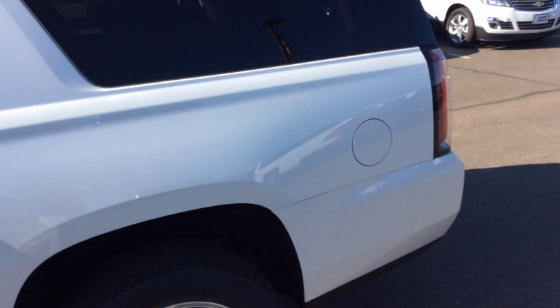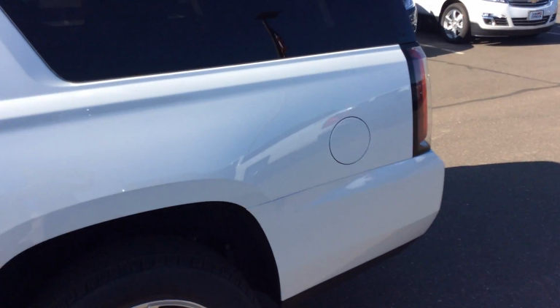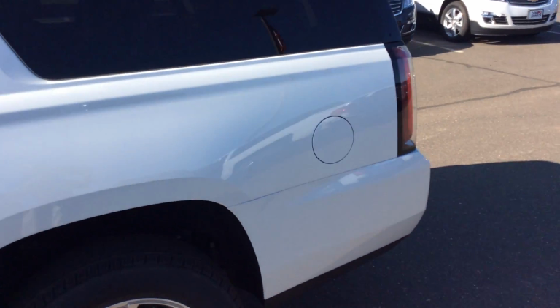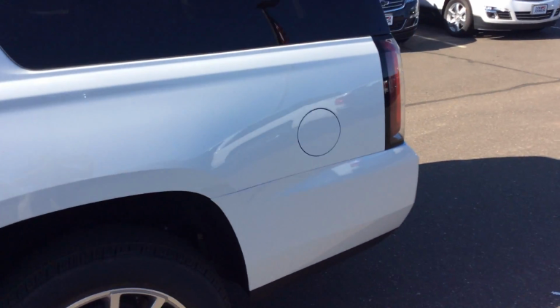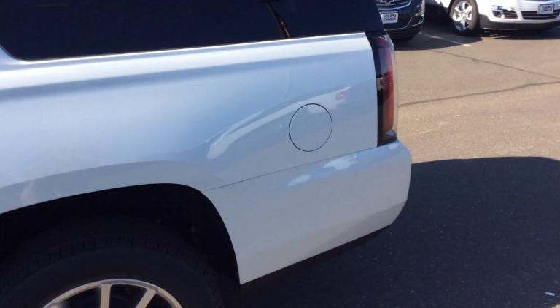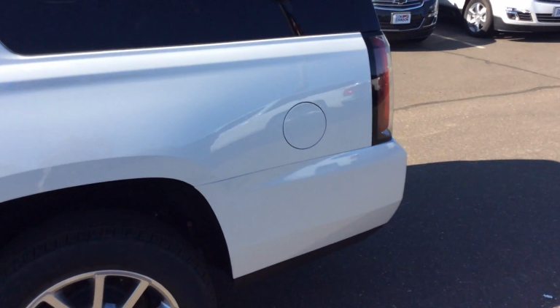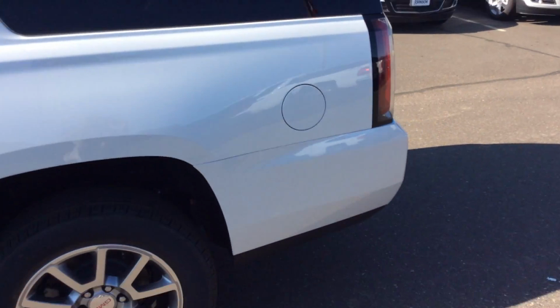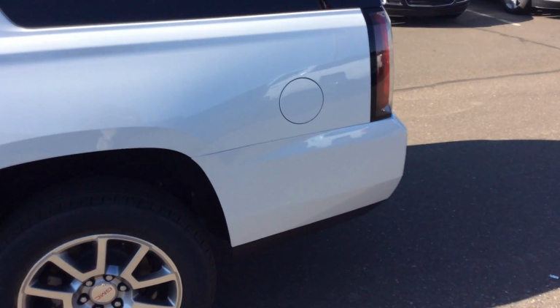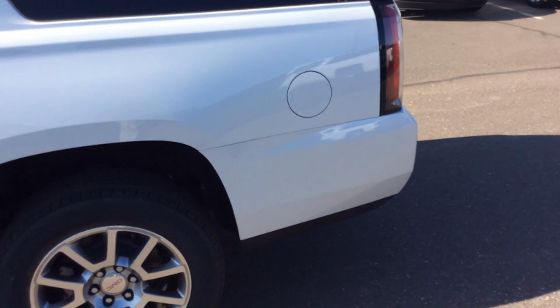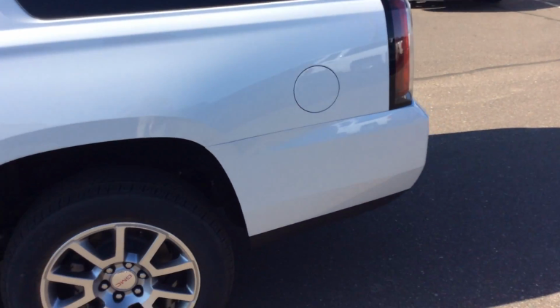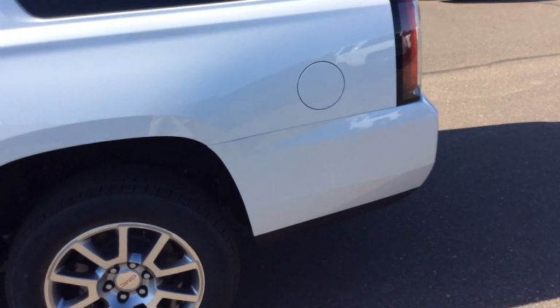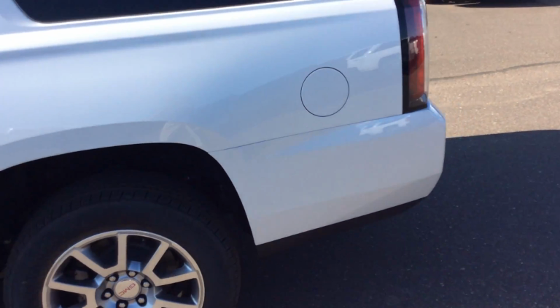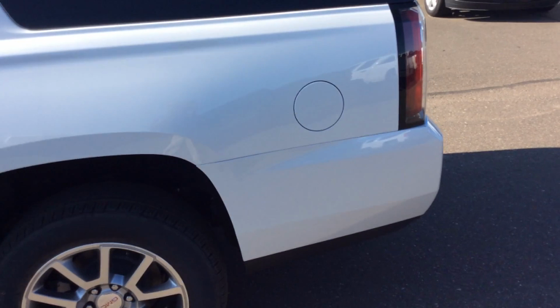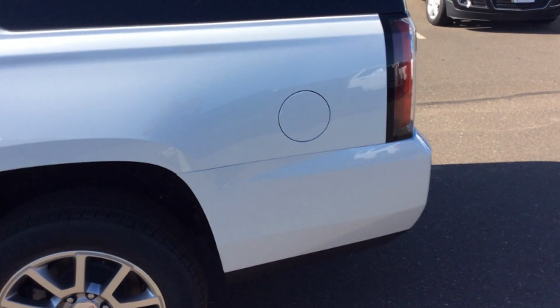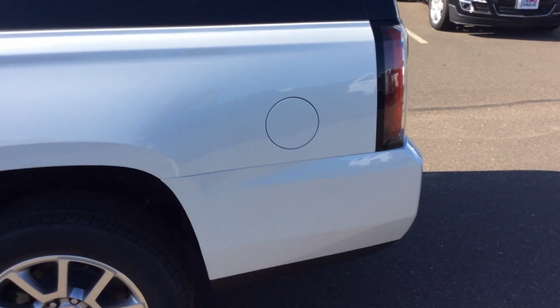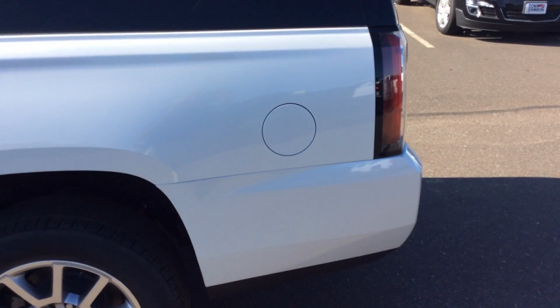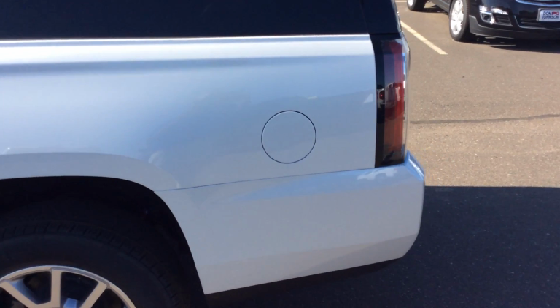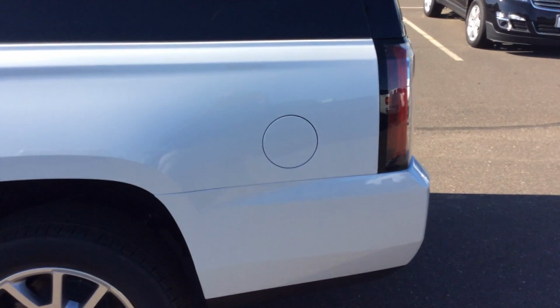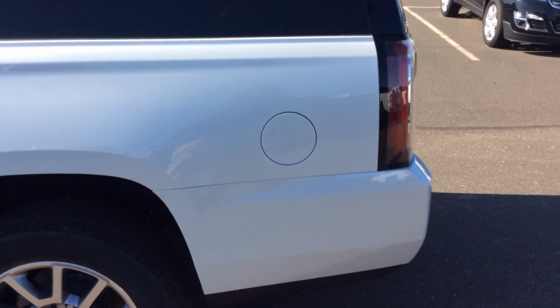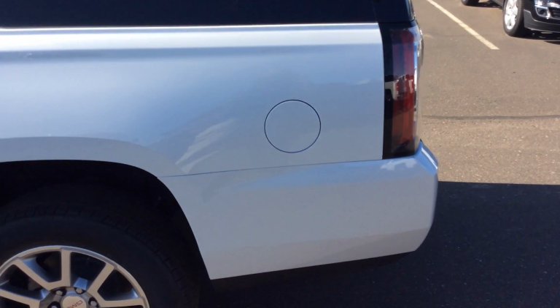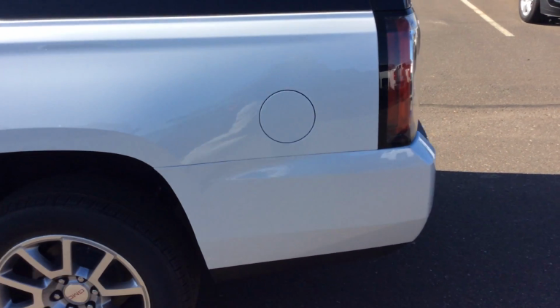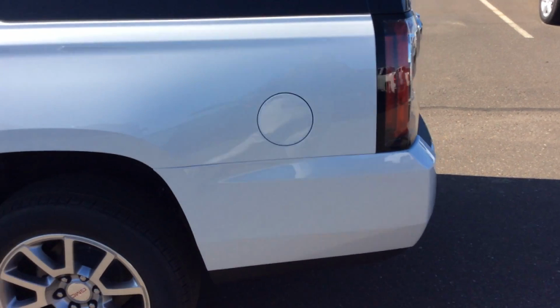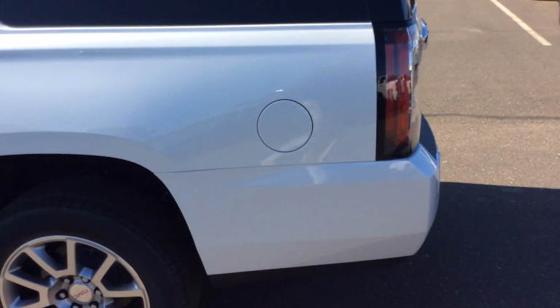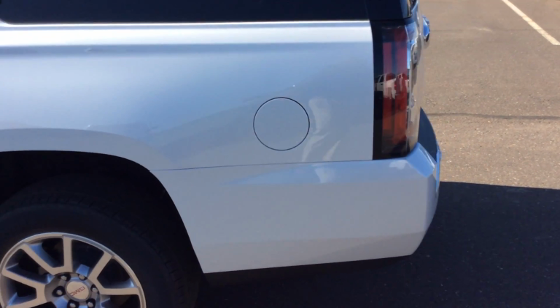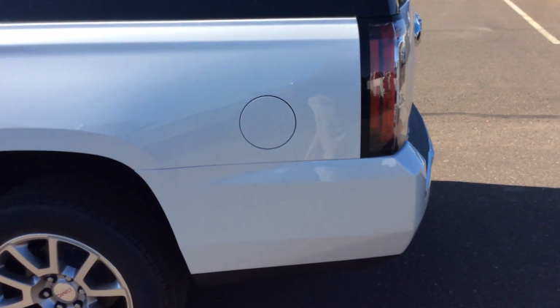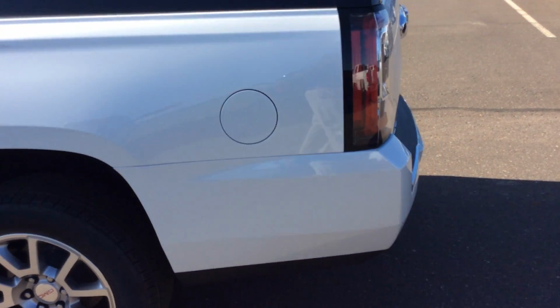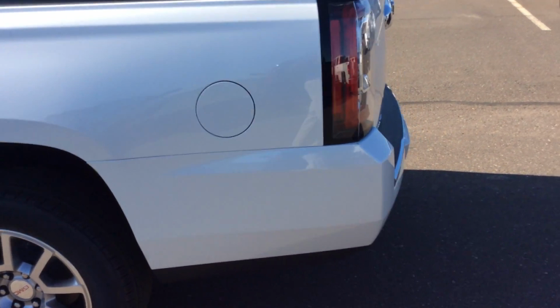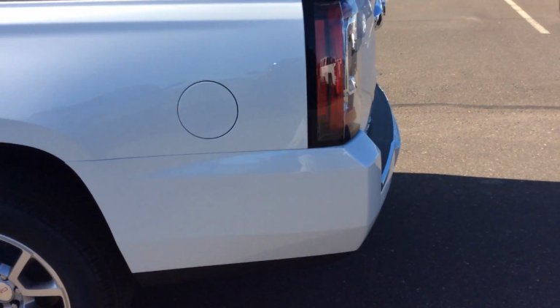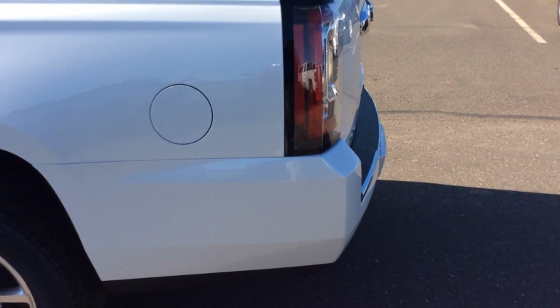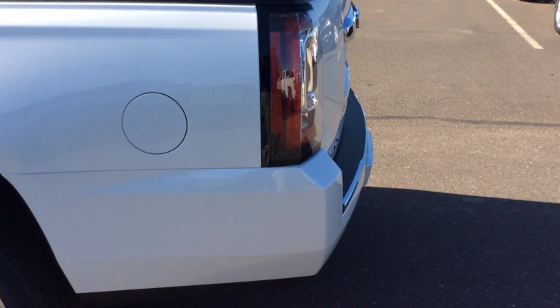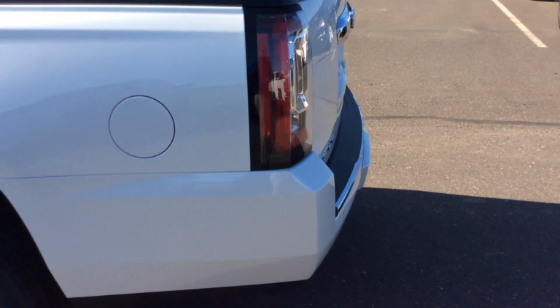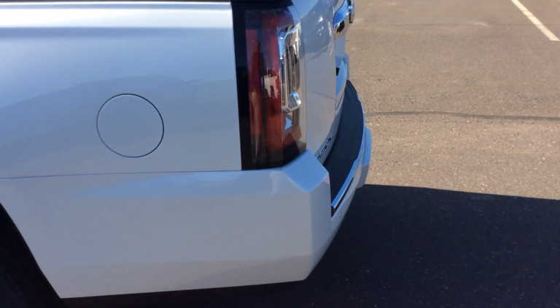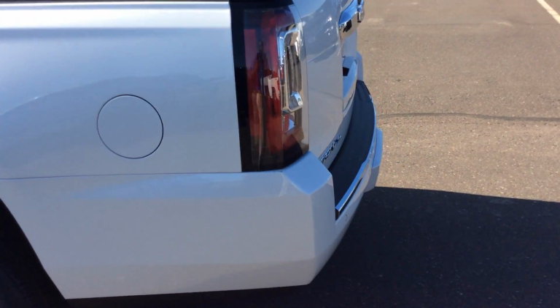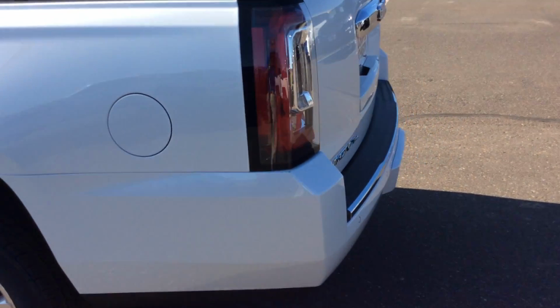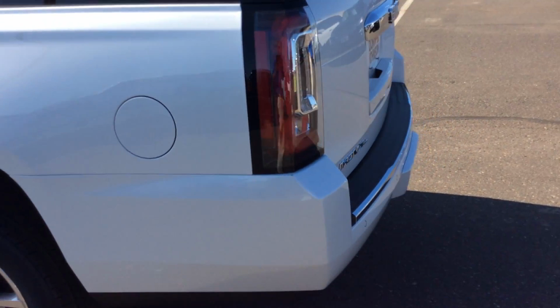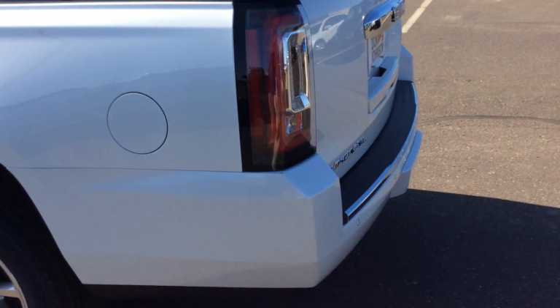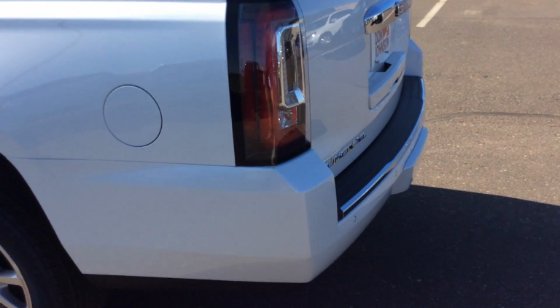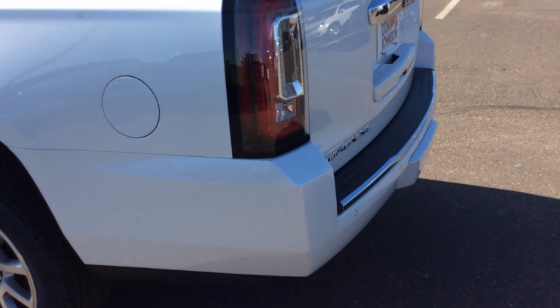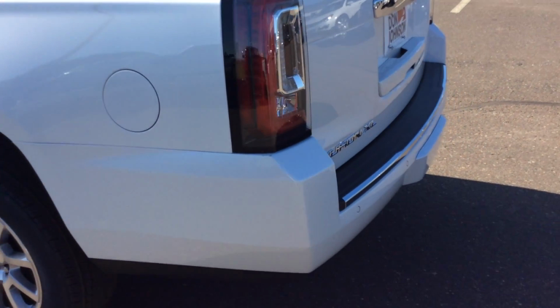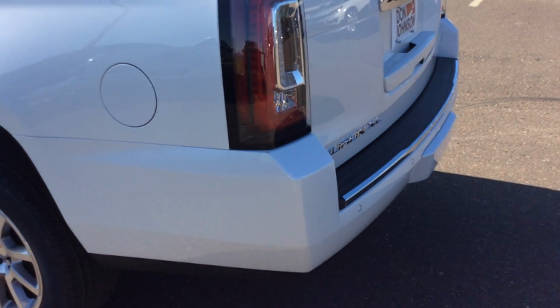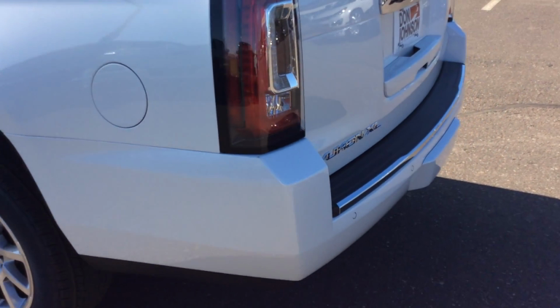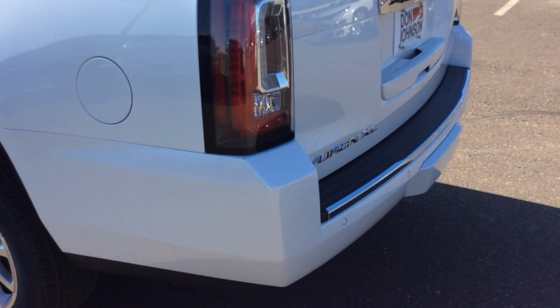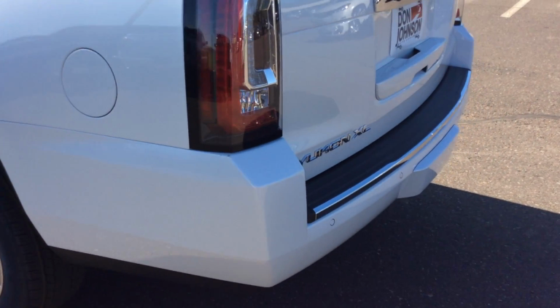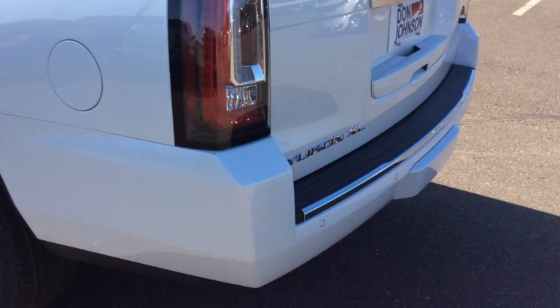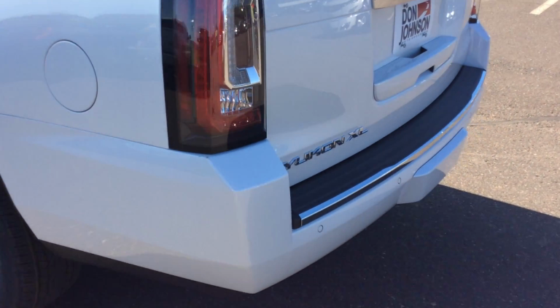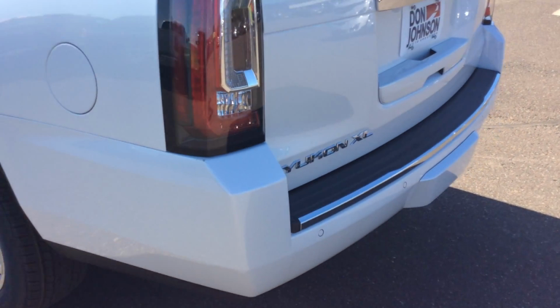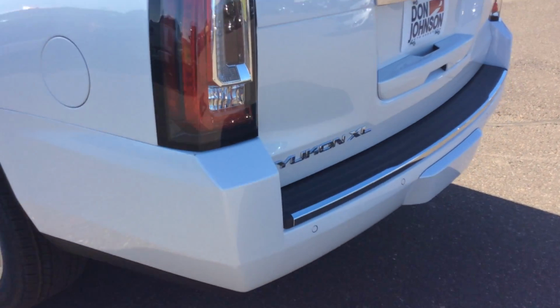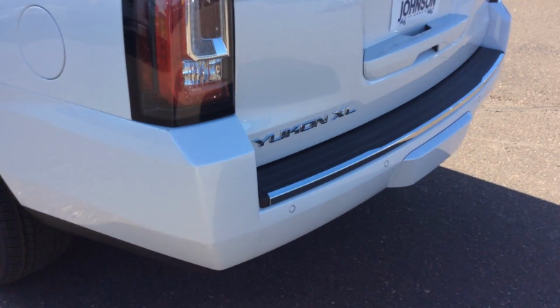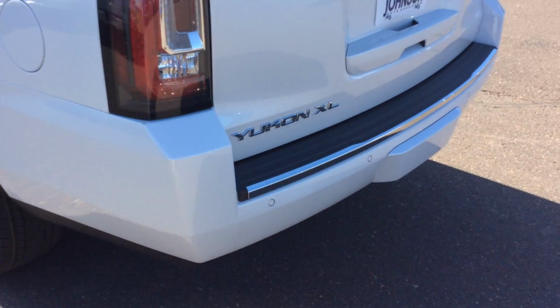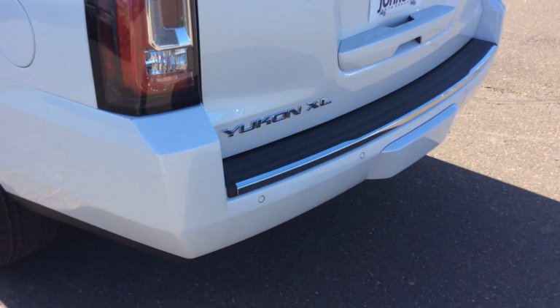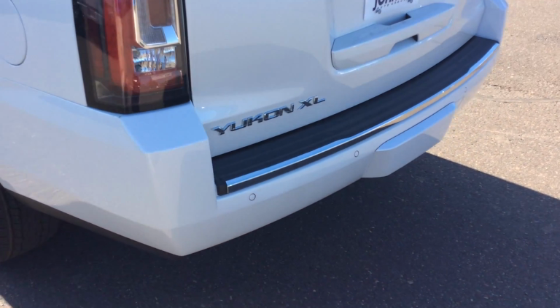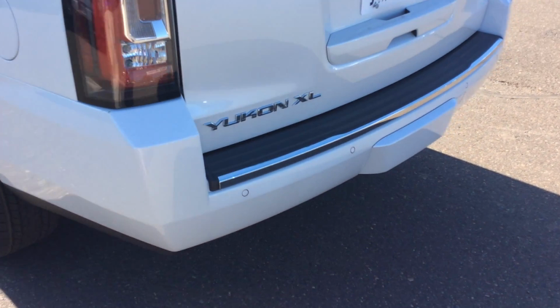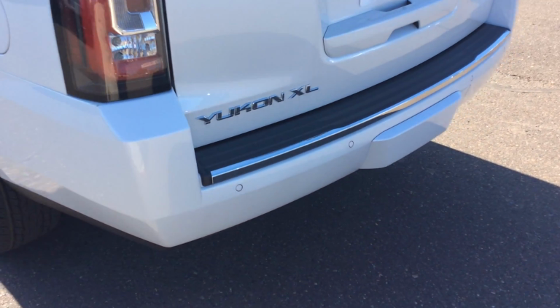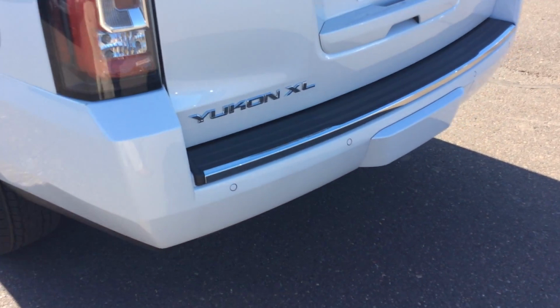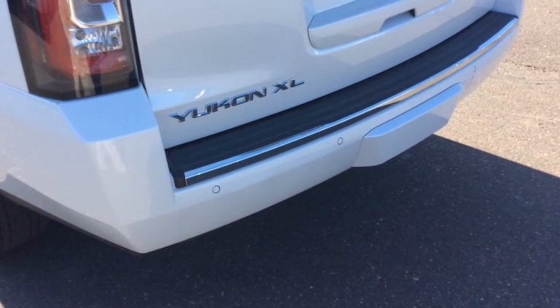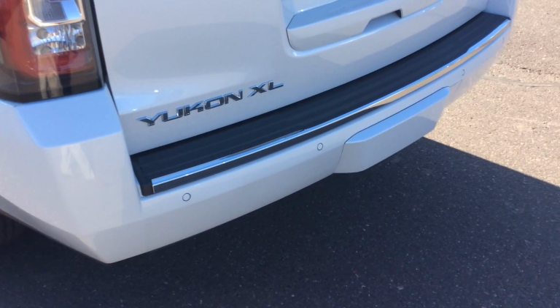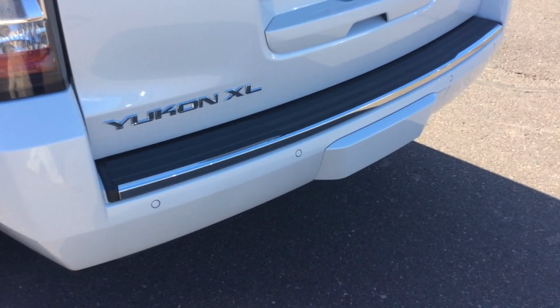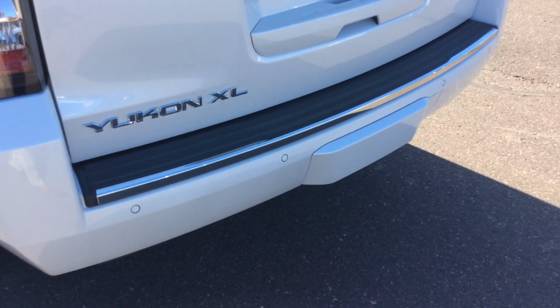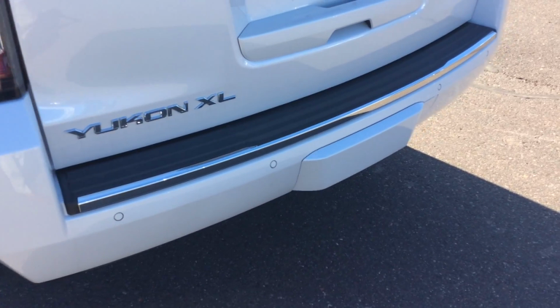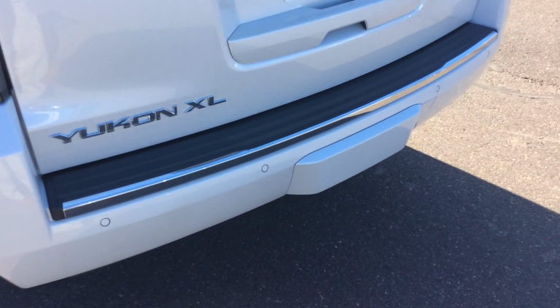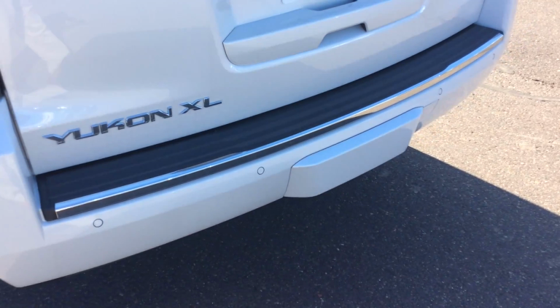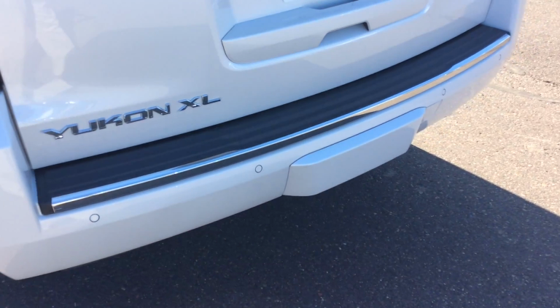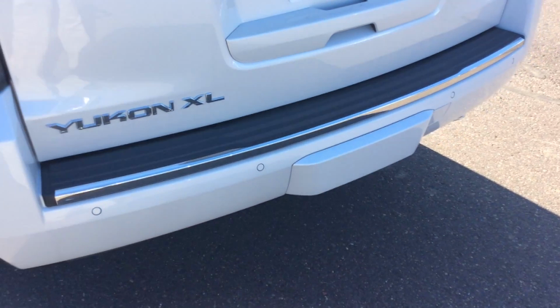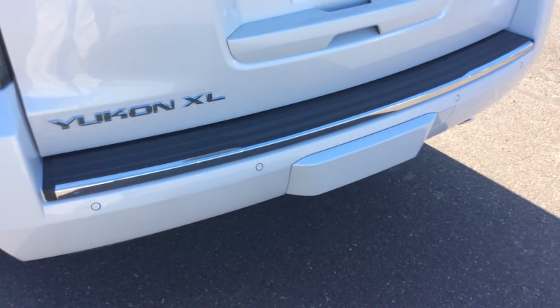If you need to carry a lot of cargo, a lot of passengers, this vehicle is really nice for that. If you come around, it is set up for trailering.